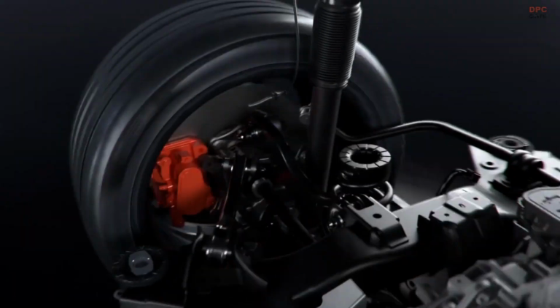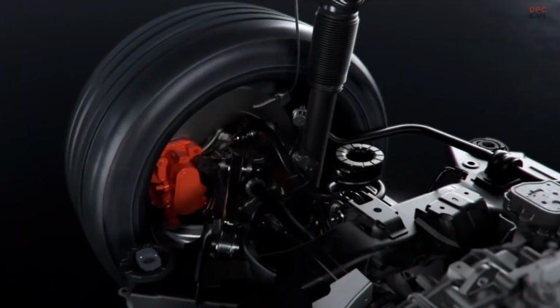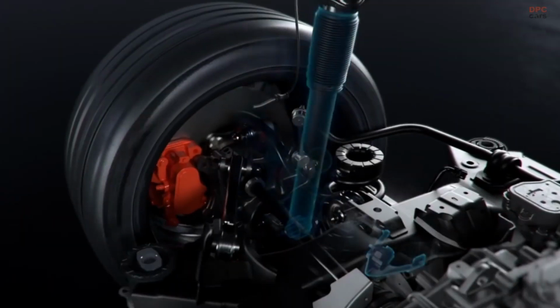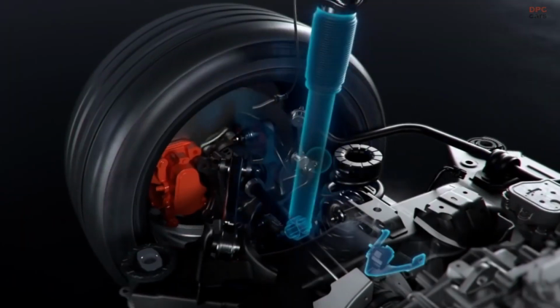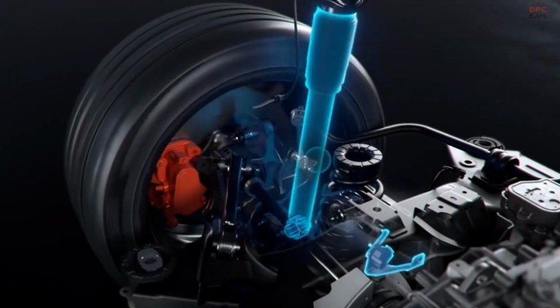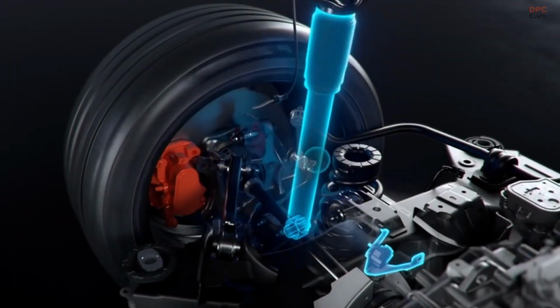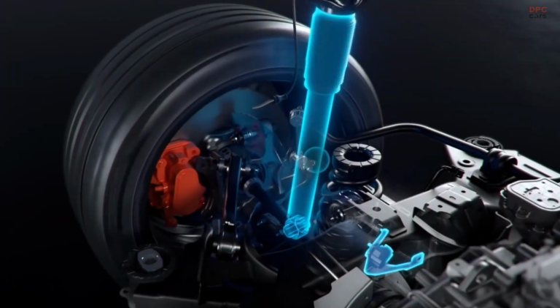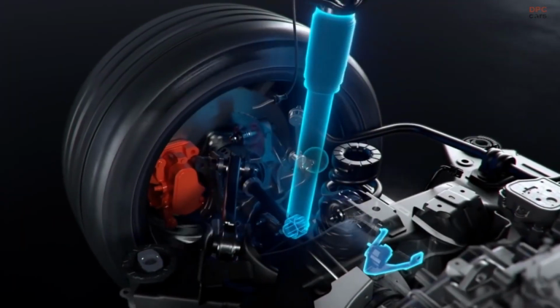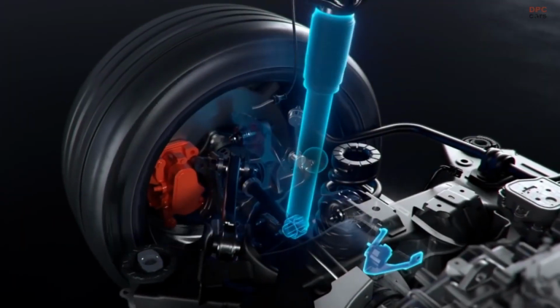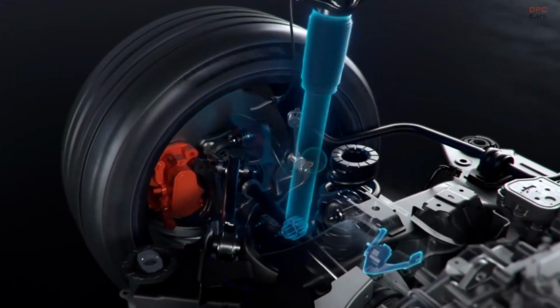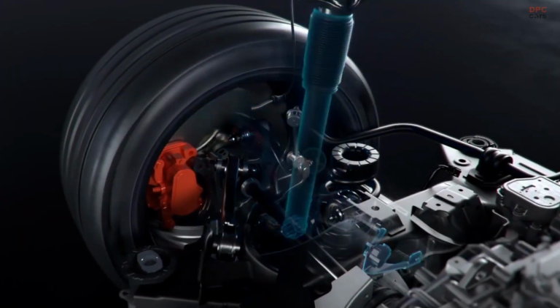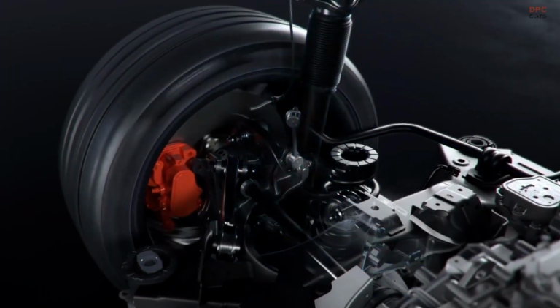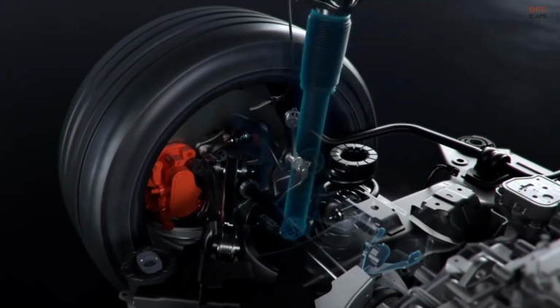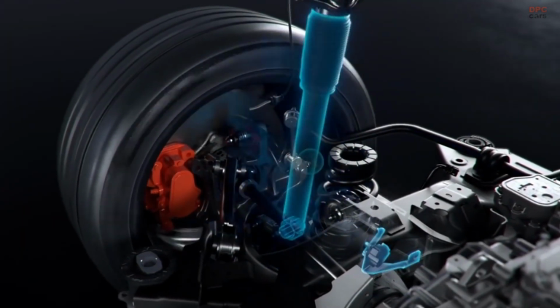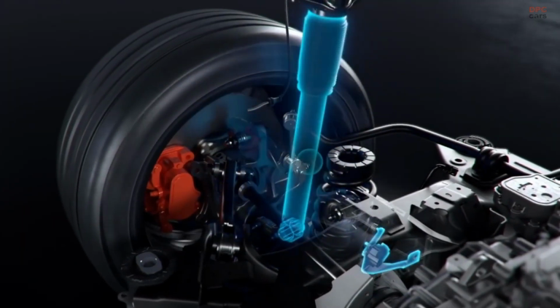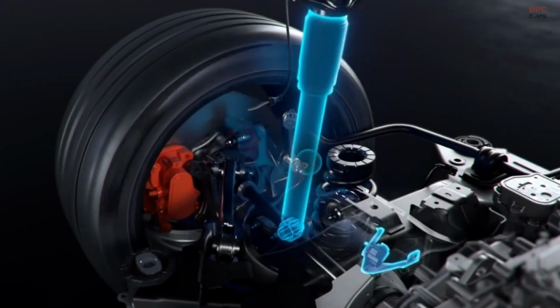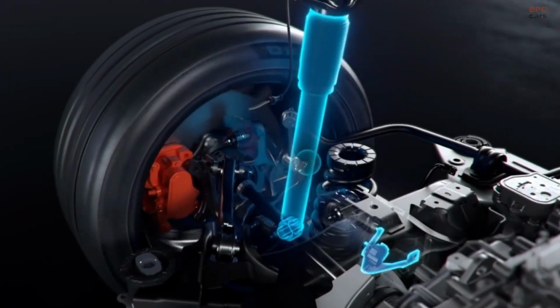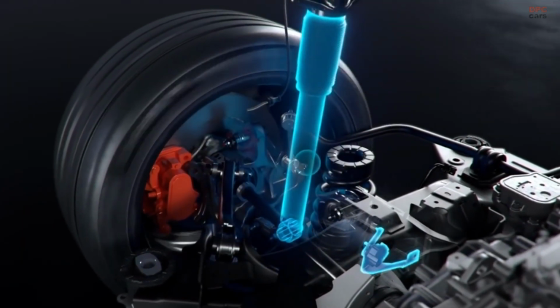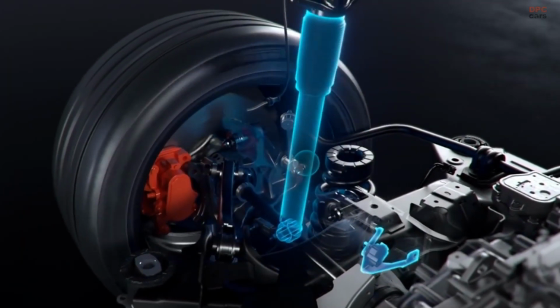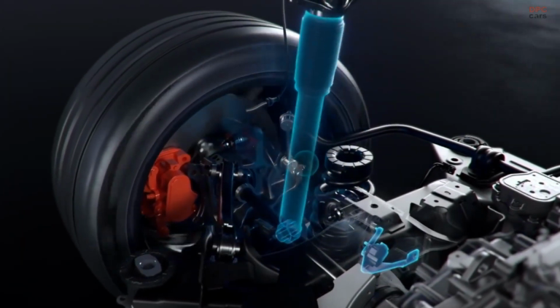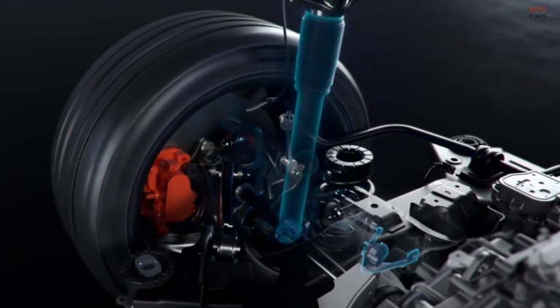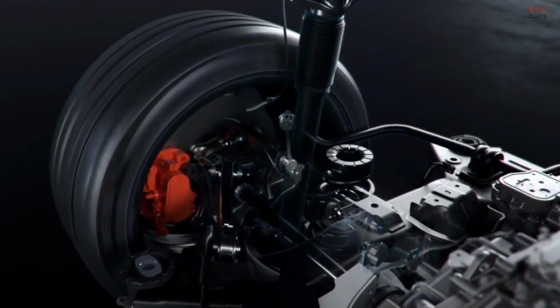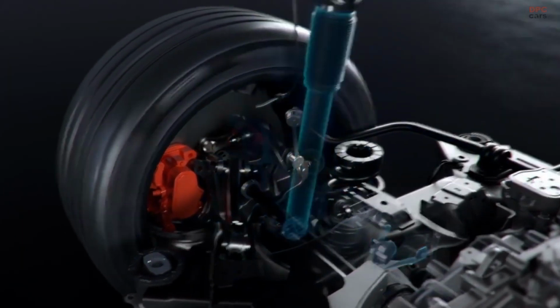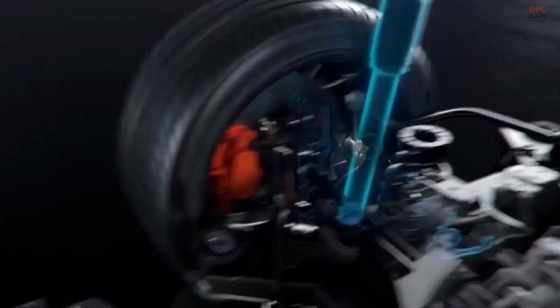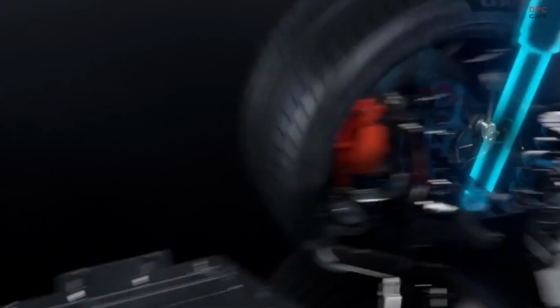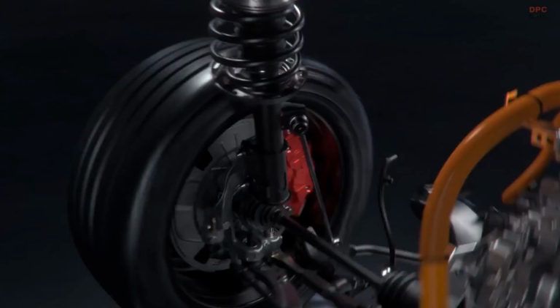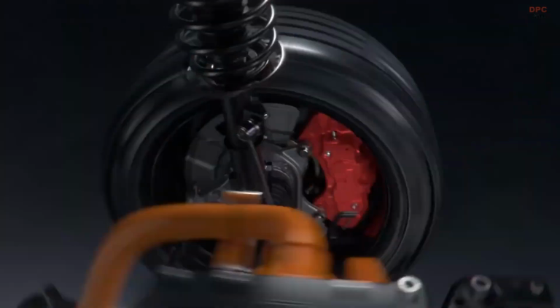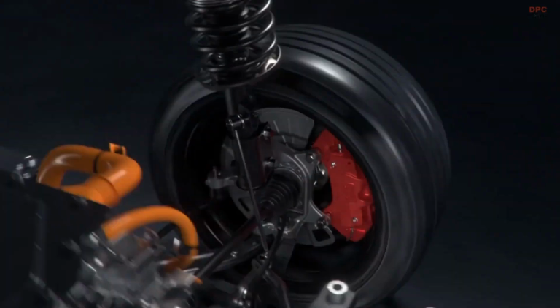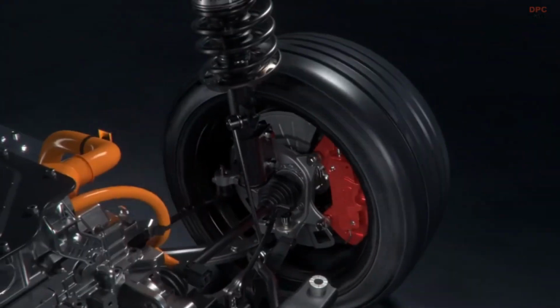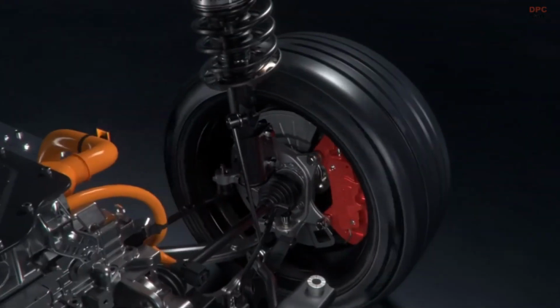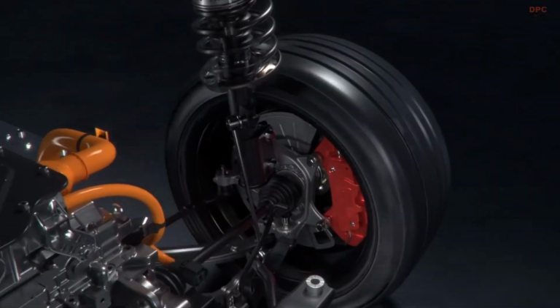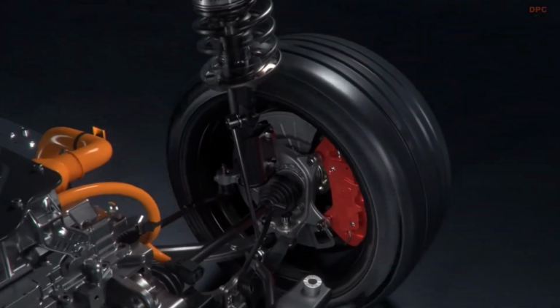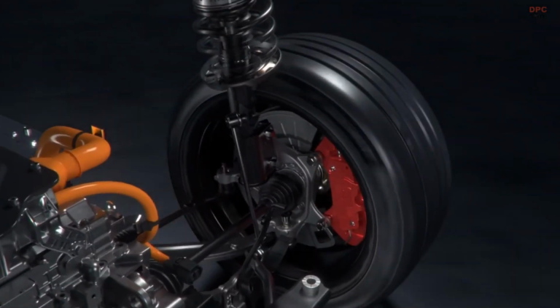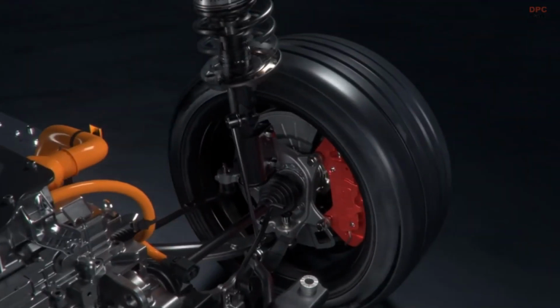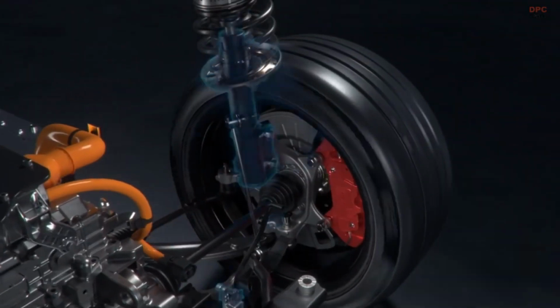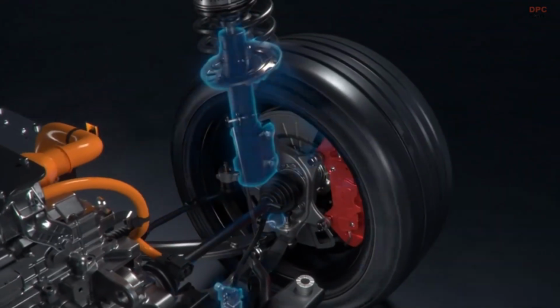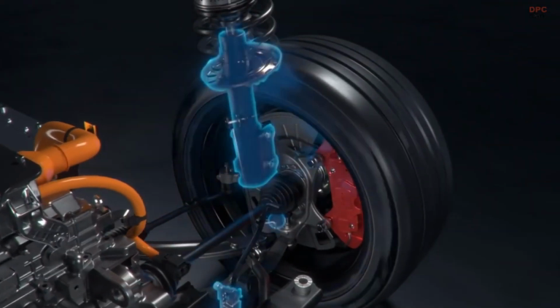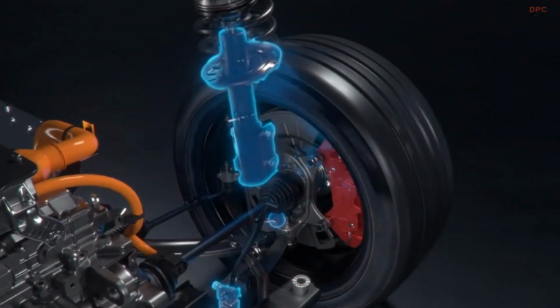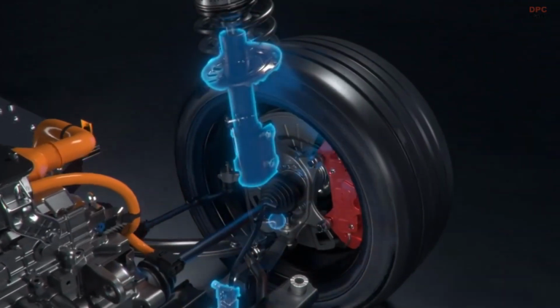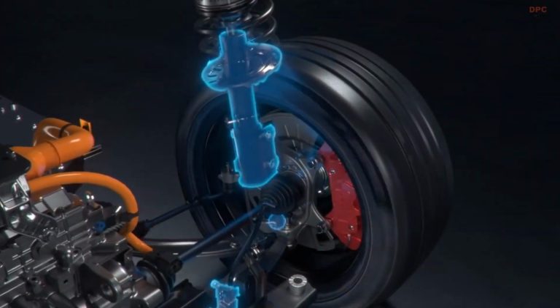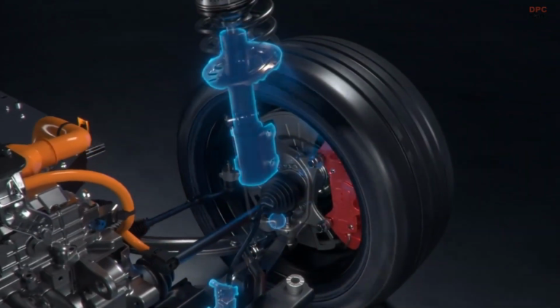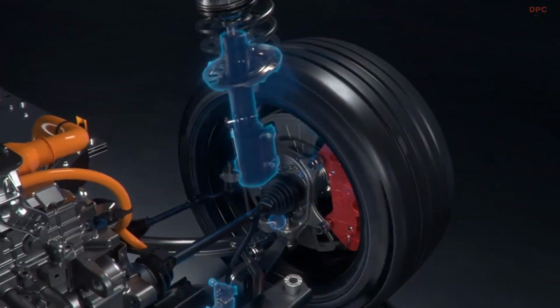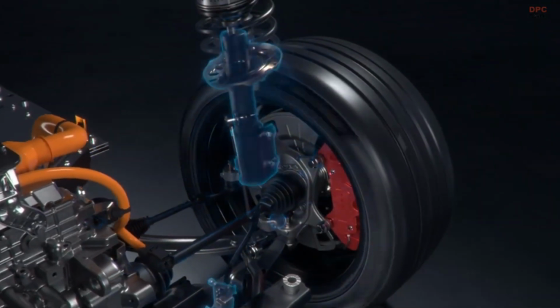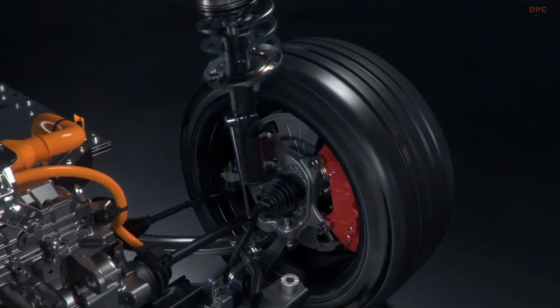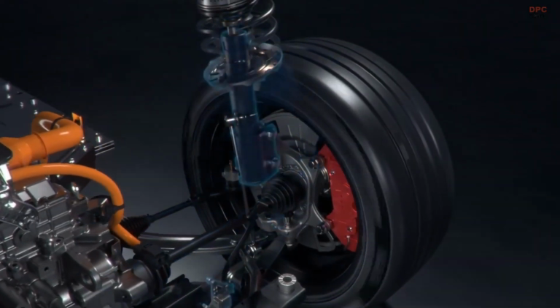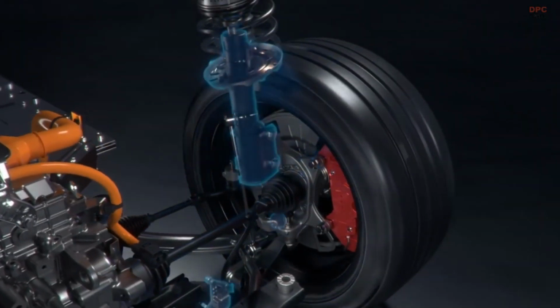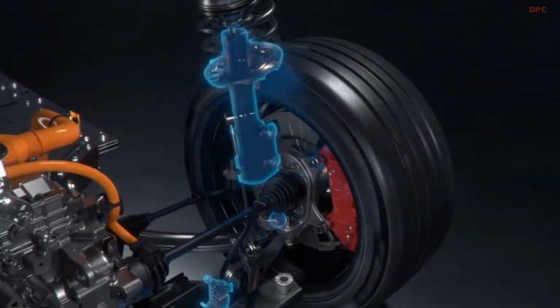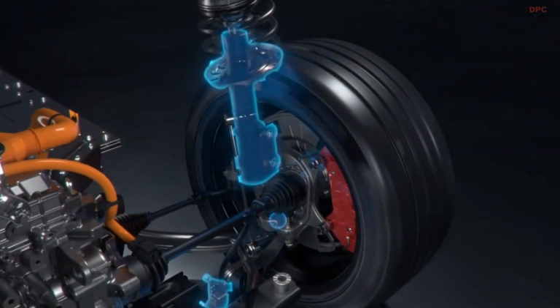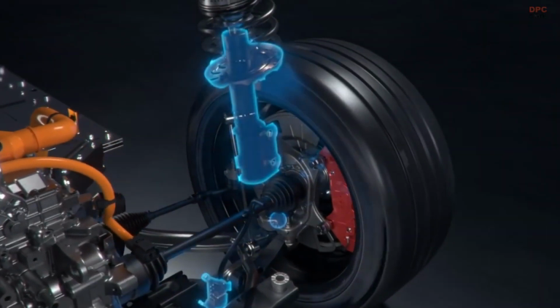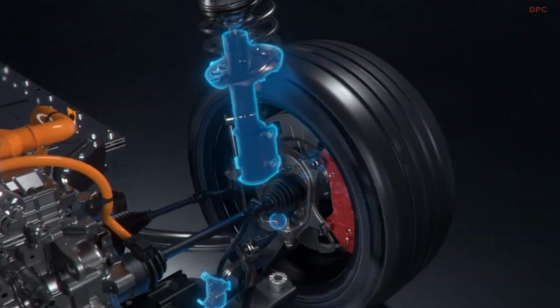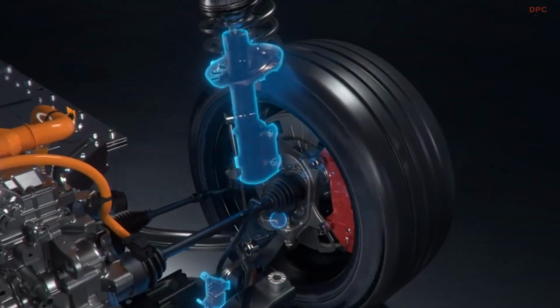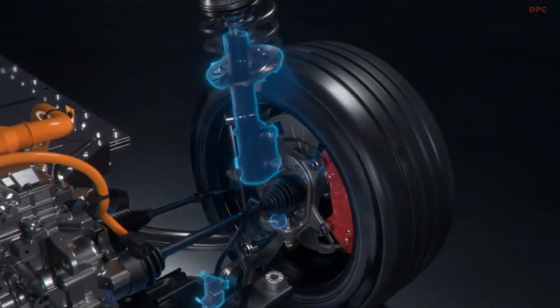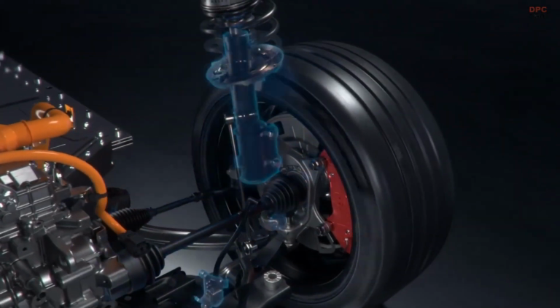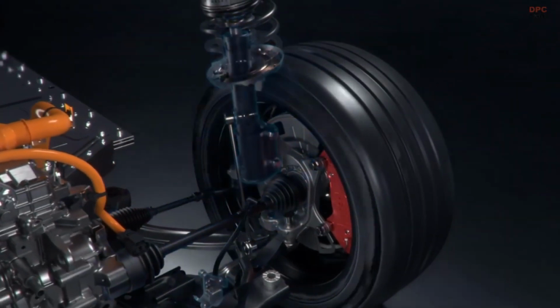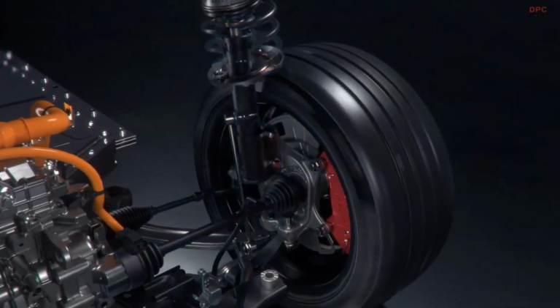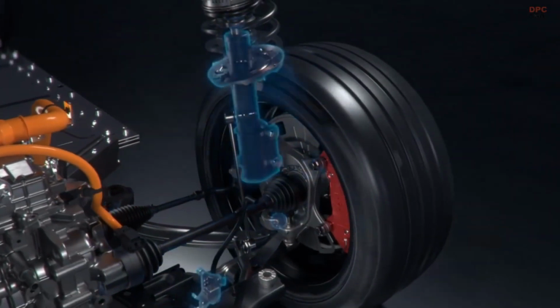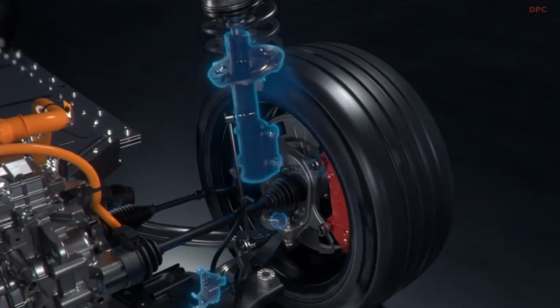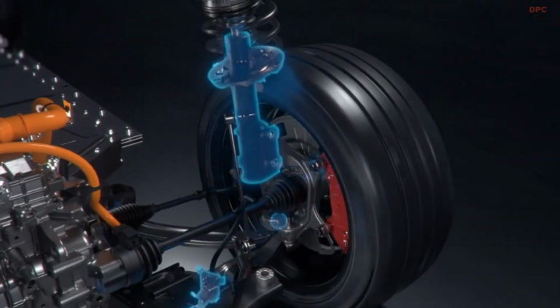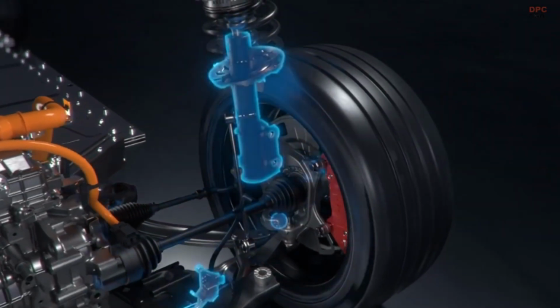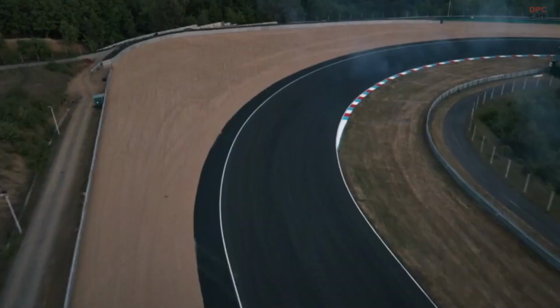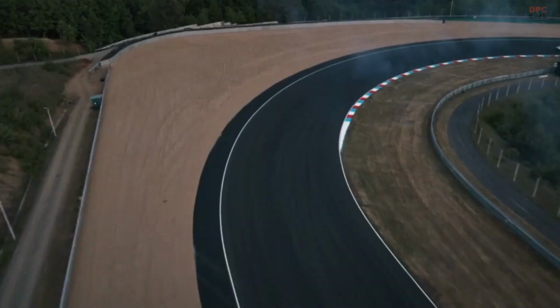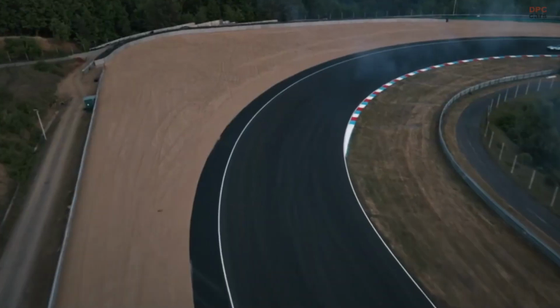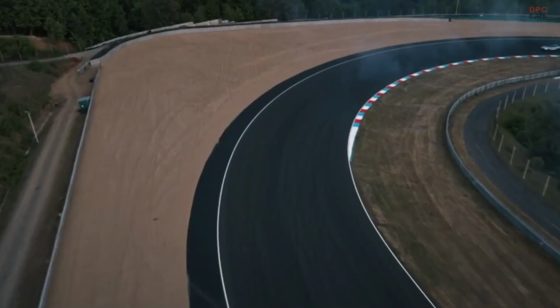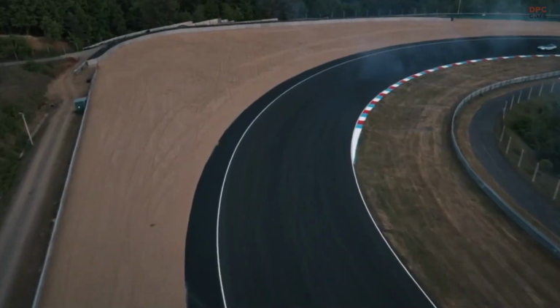If Hyundai's goal was to make high-performance electrification feel lively and approachable, the IONIQ 6N looks ready.